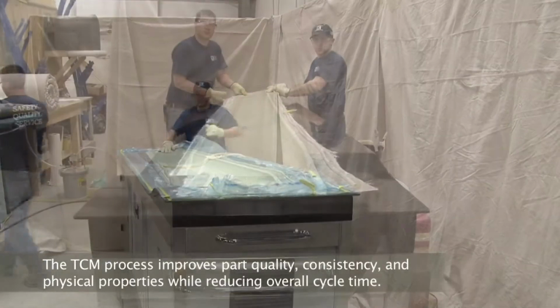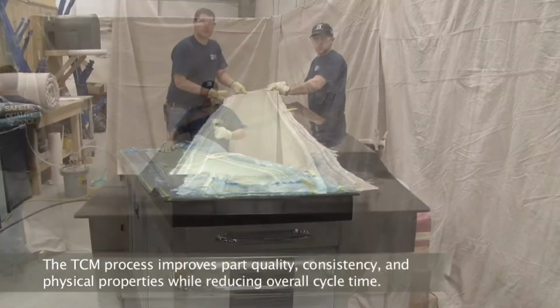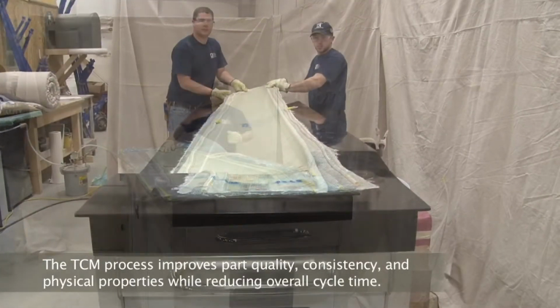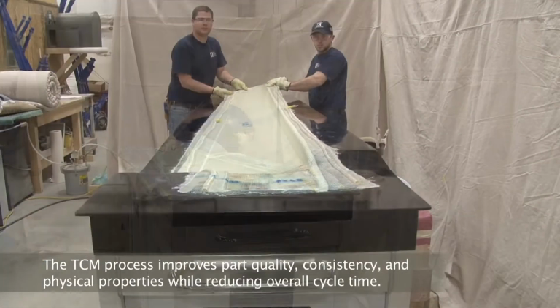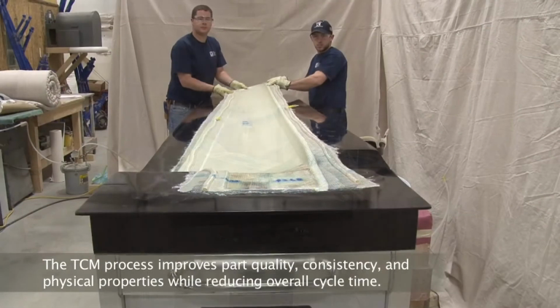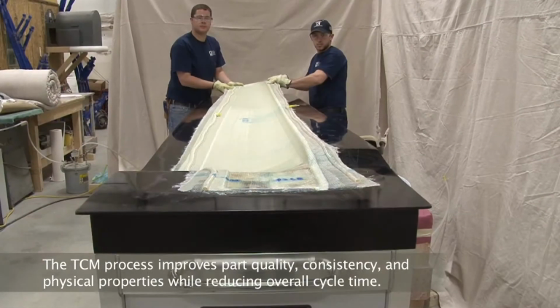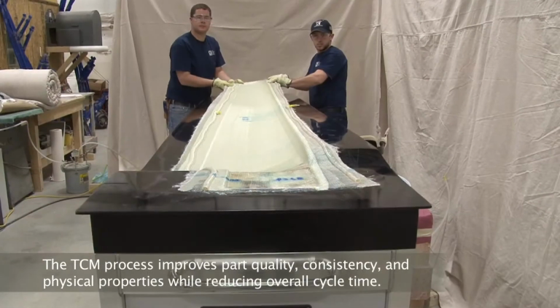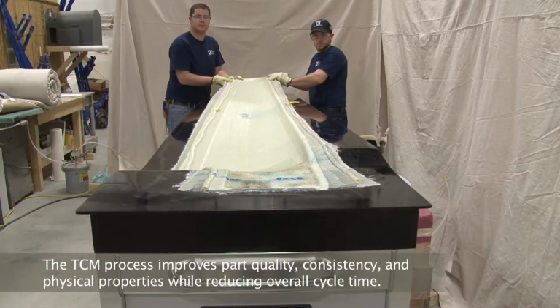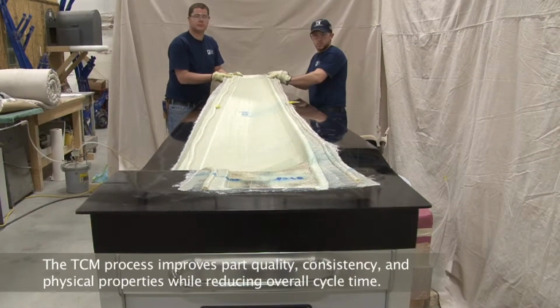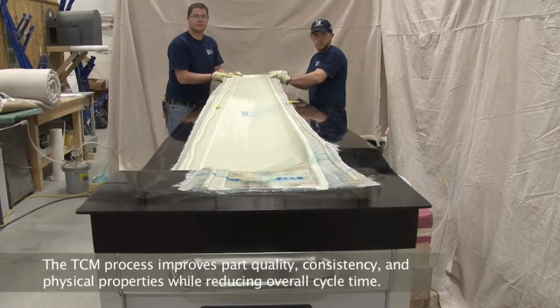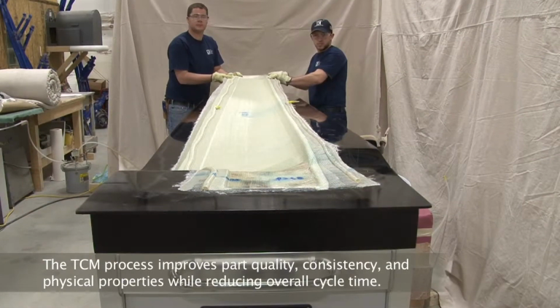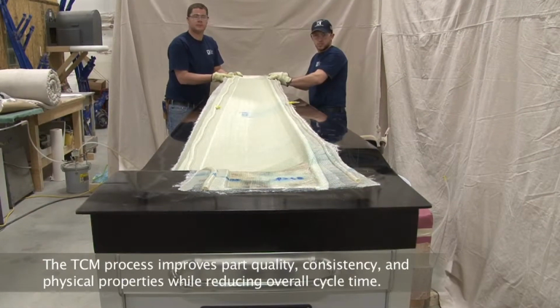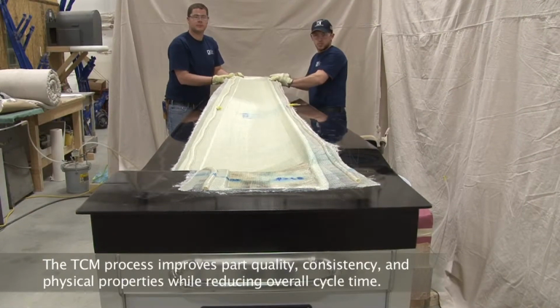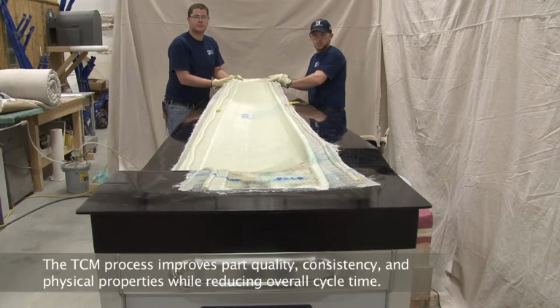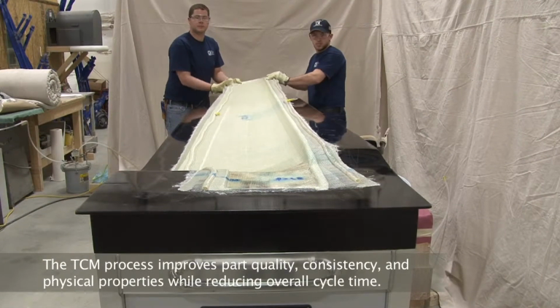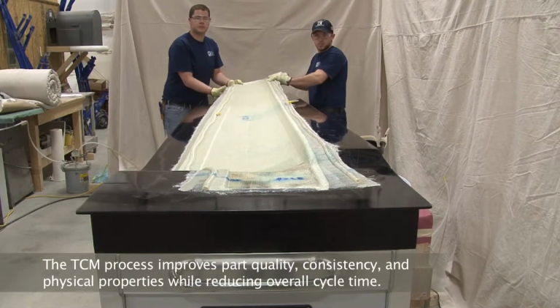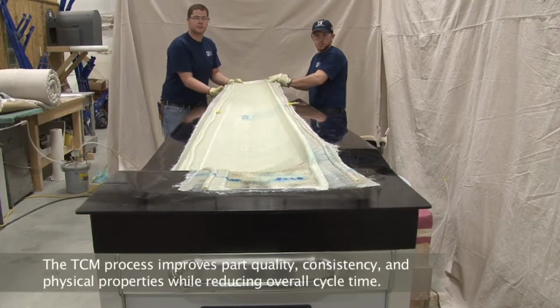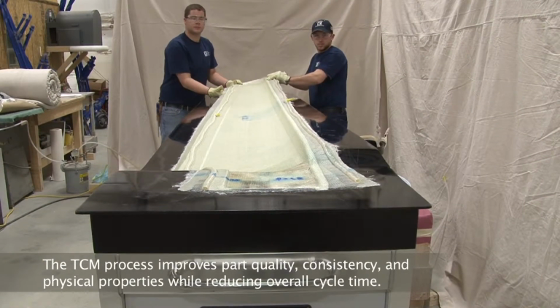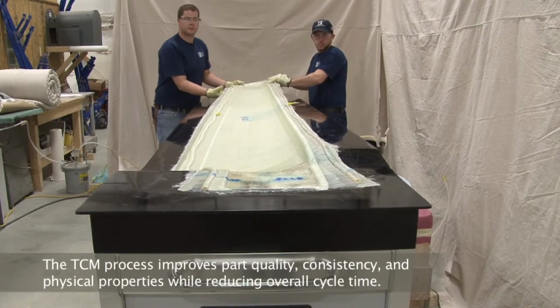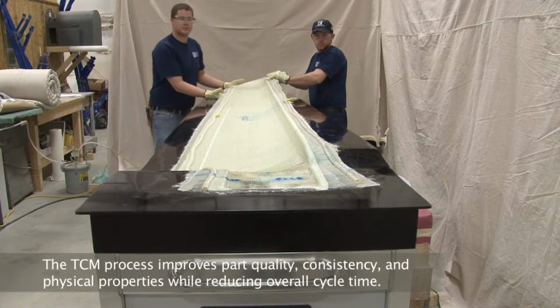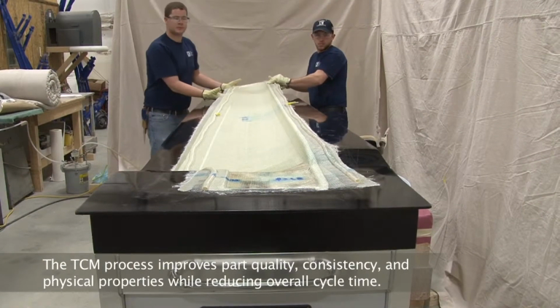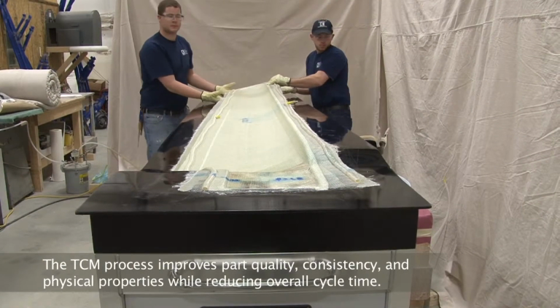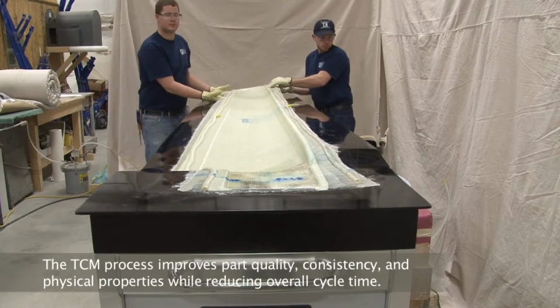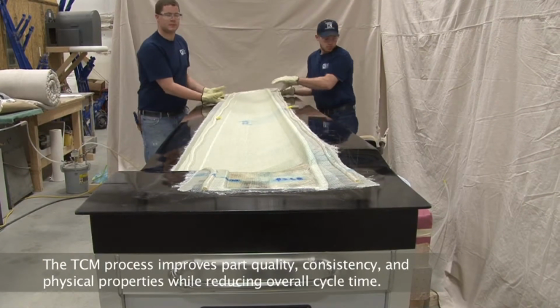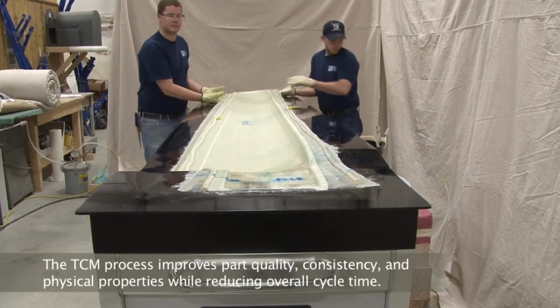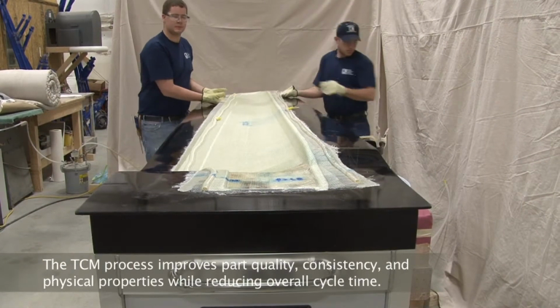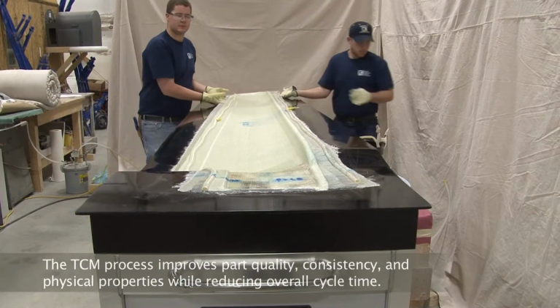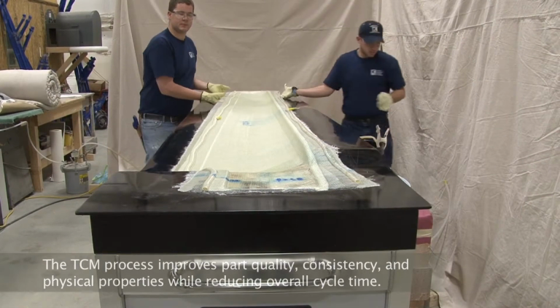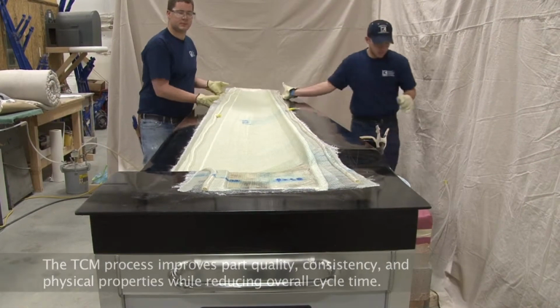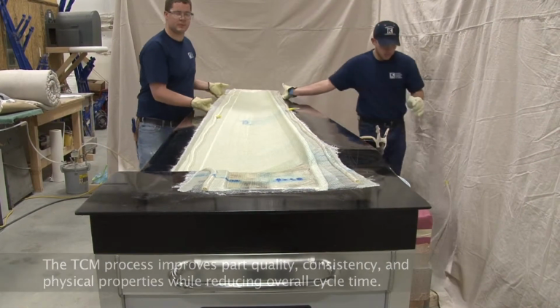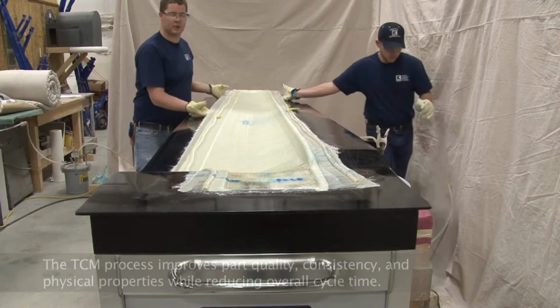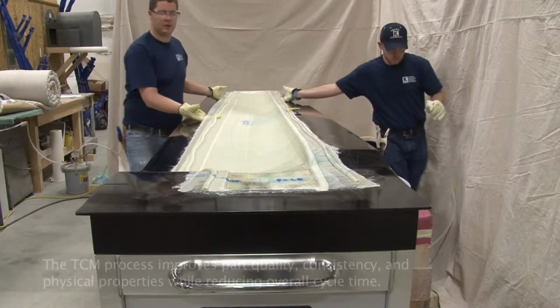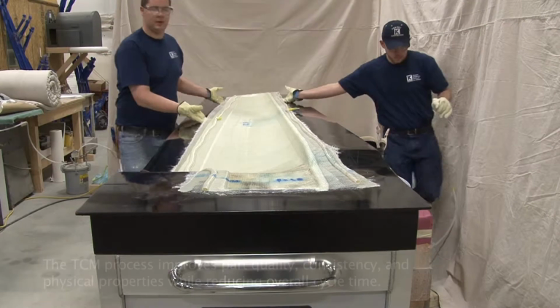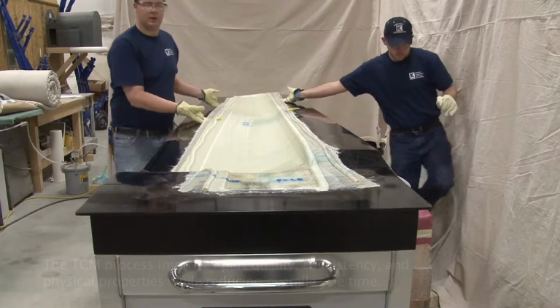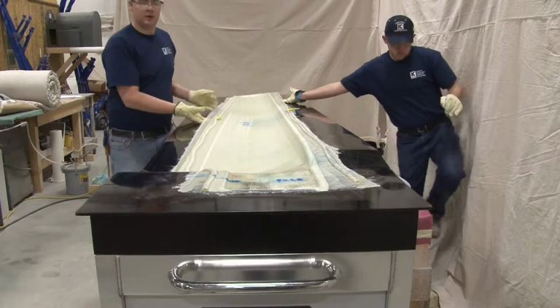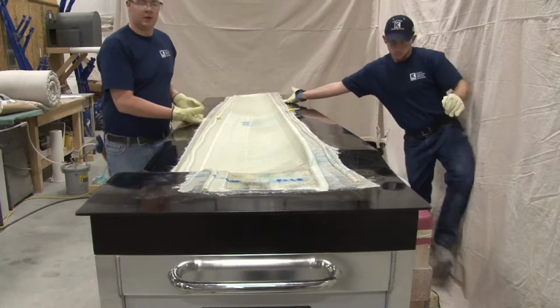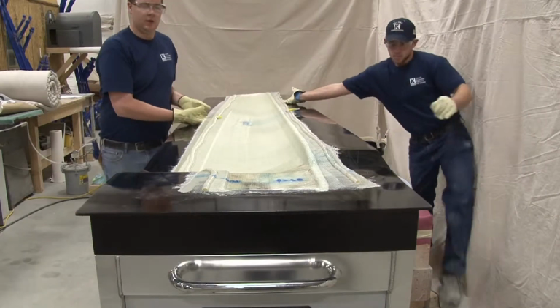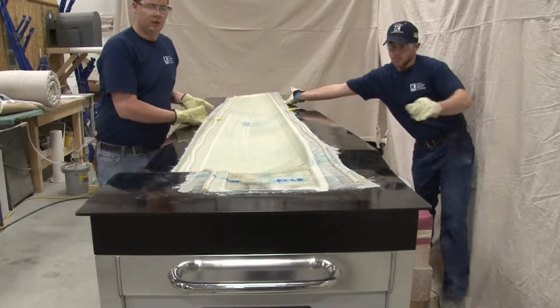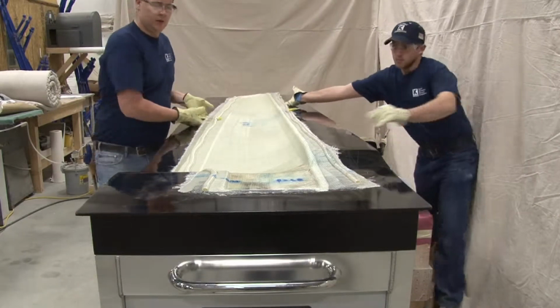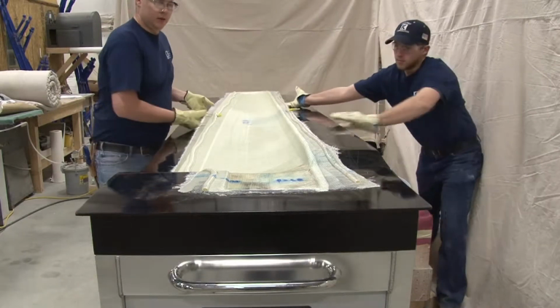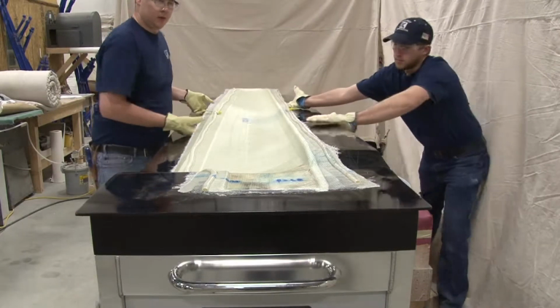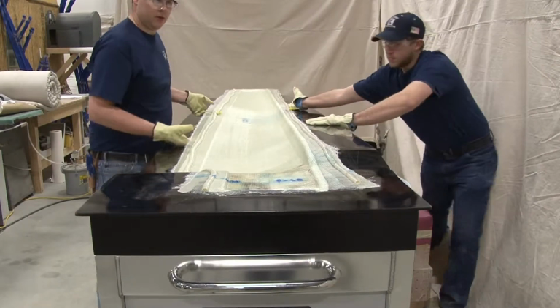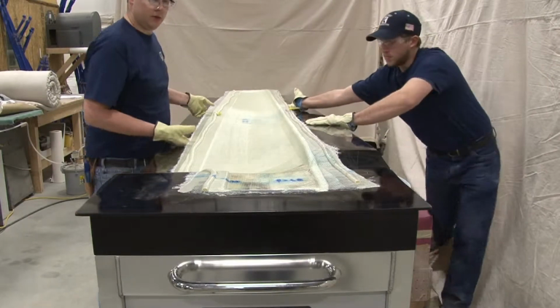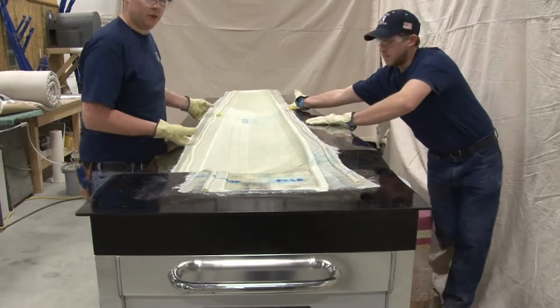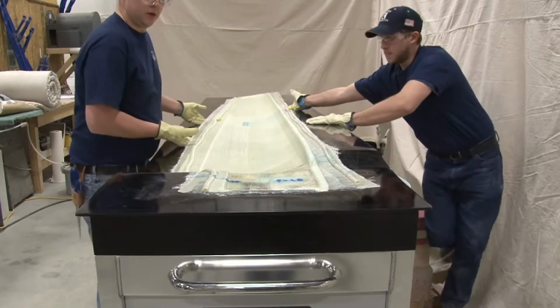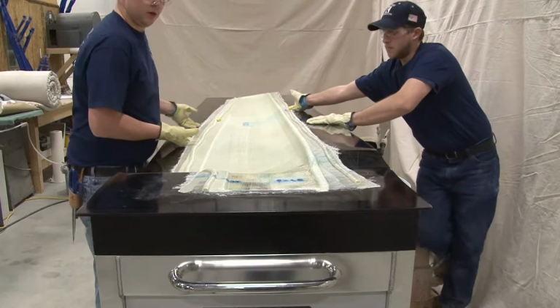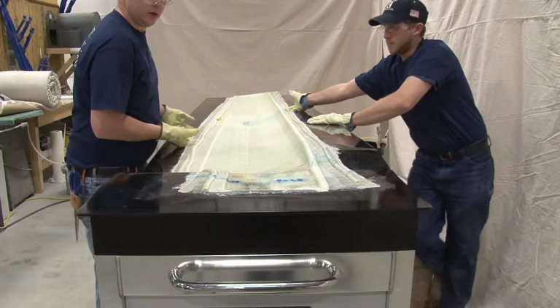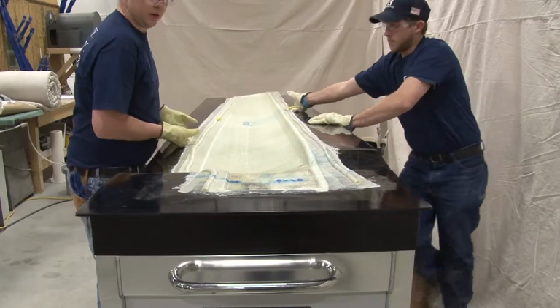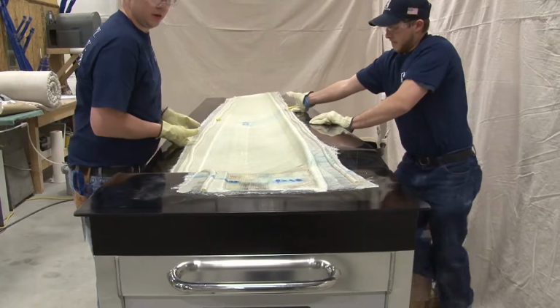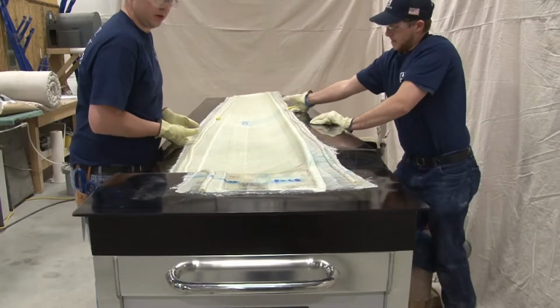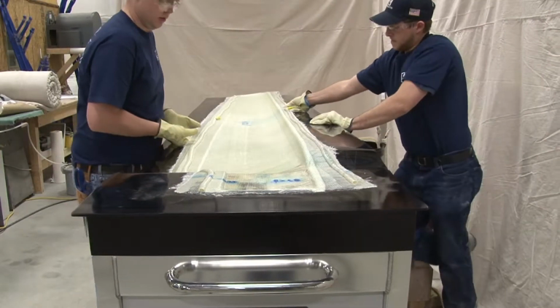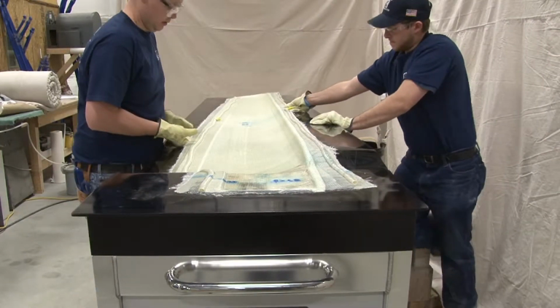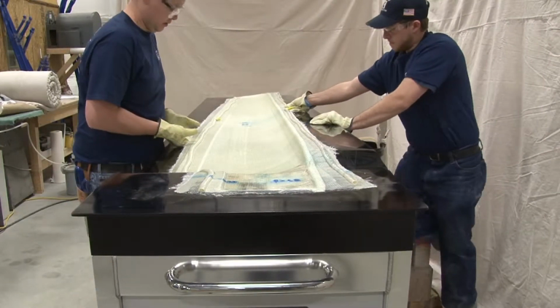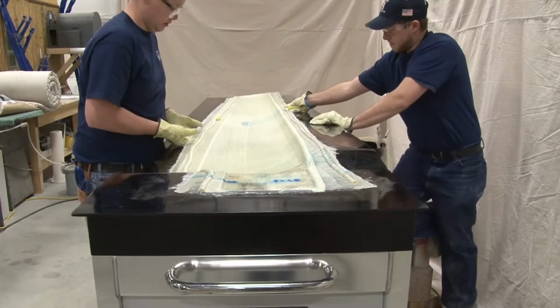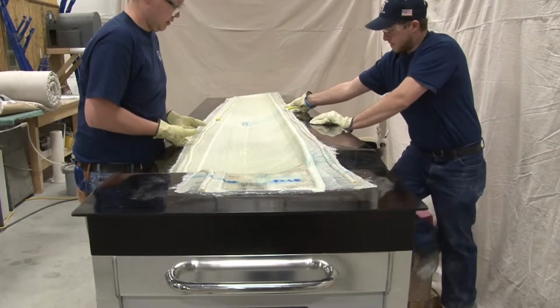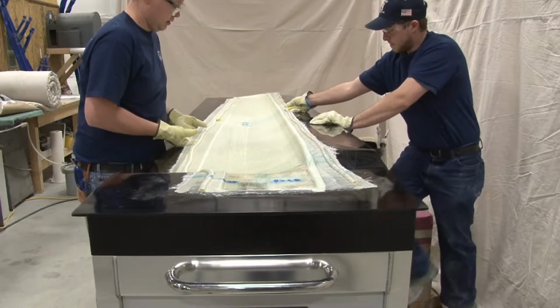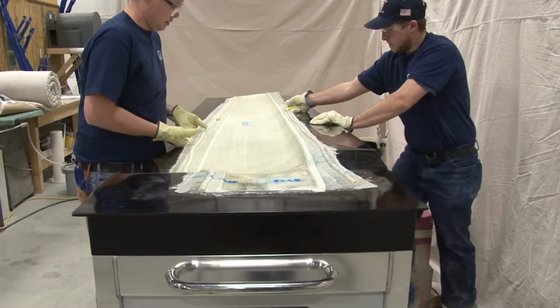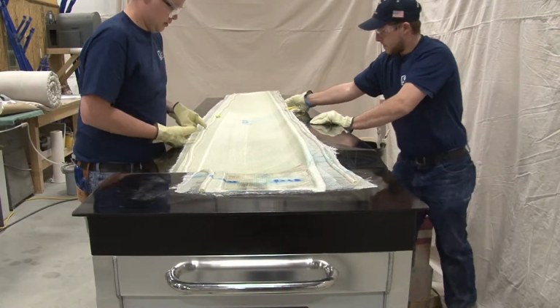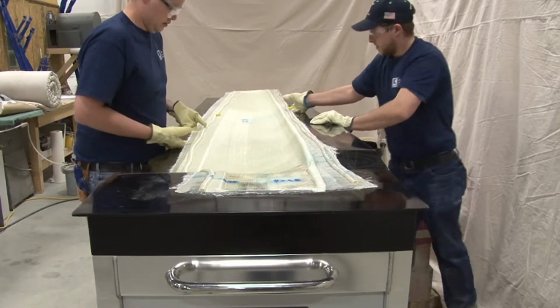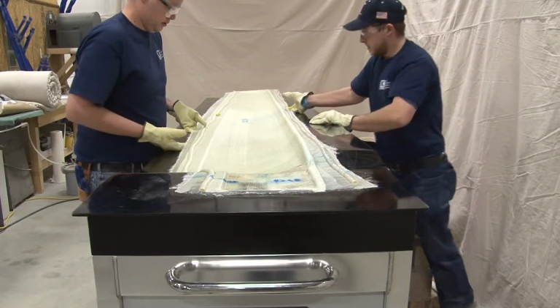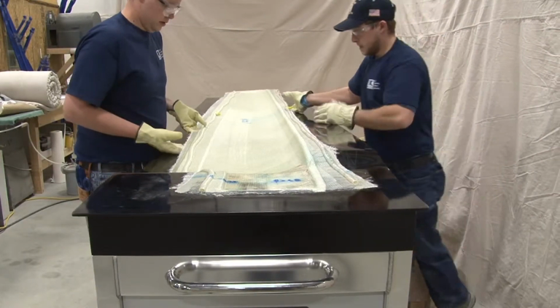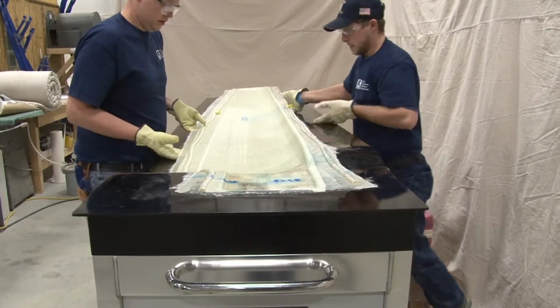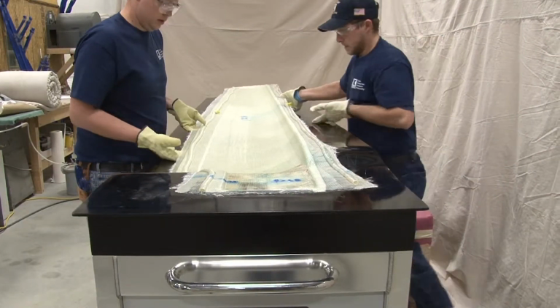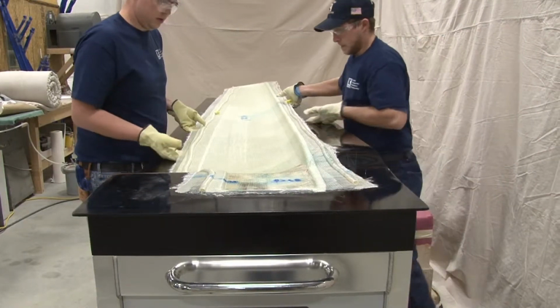With a well-prepared mold, it releases incredibly easily. The part is about 90% released at this point.